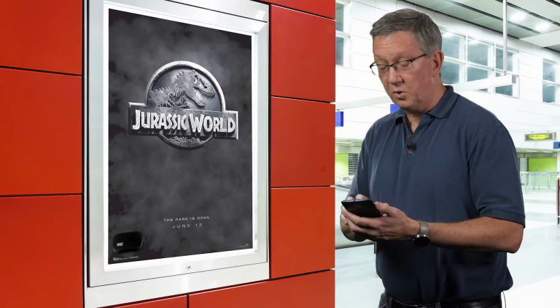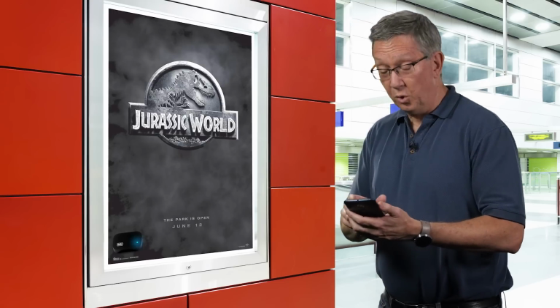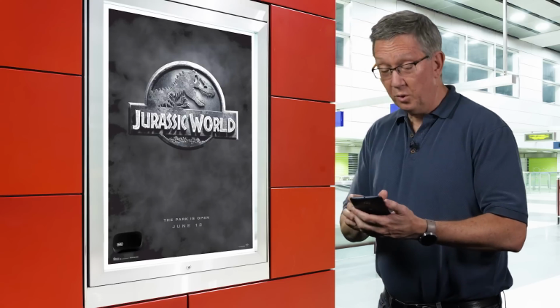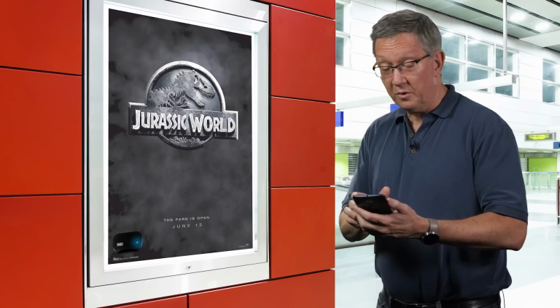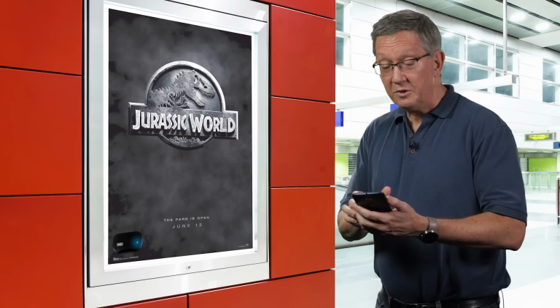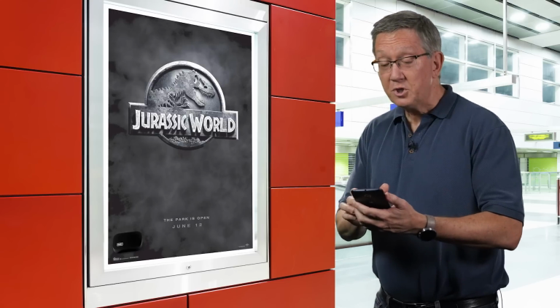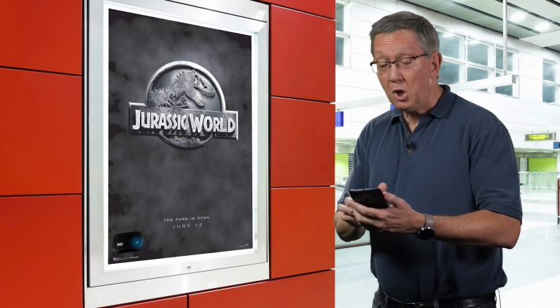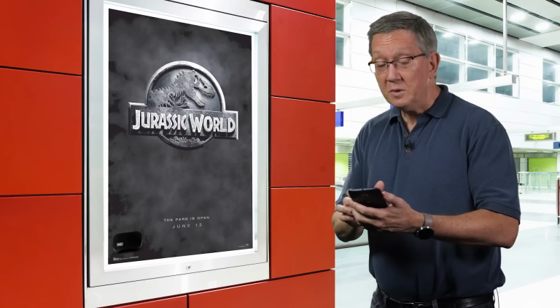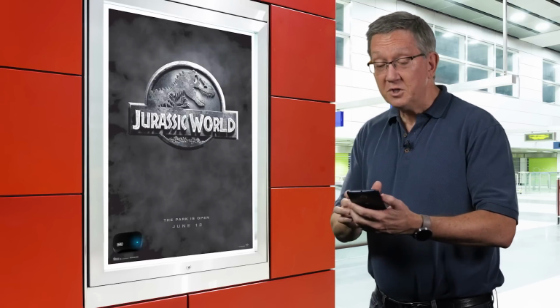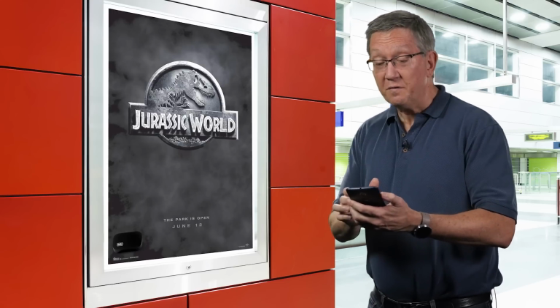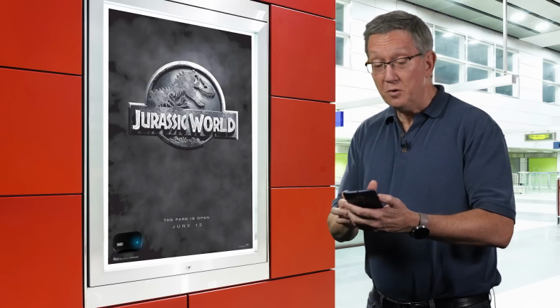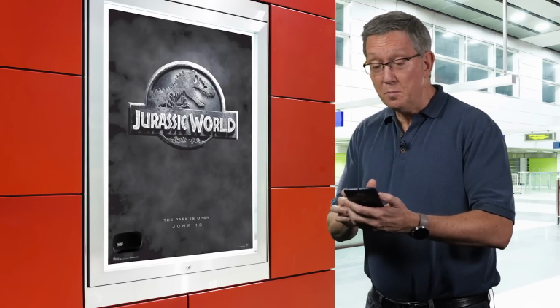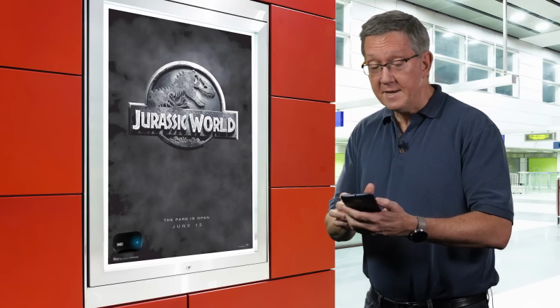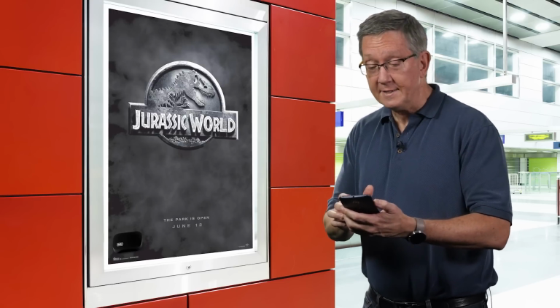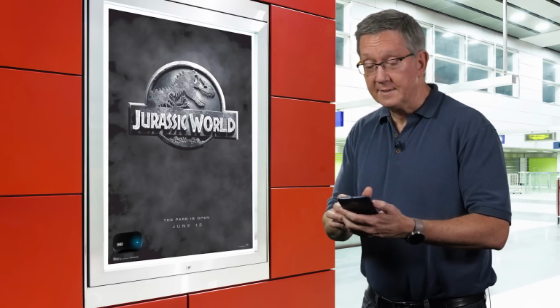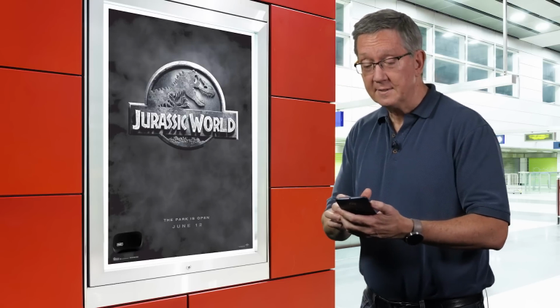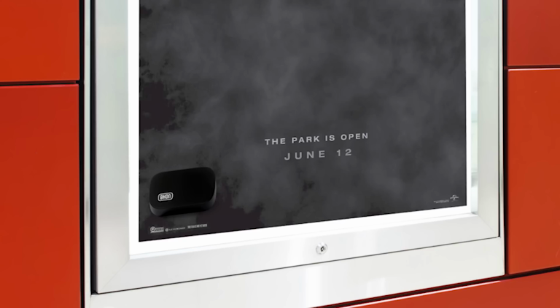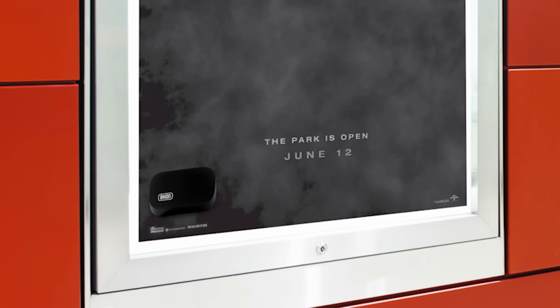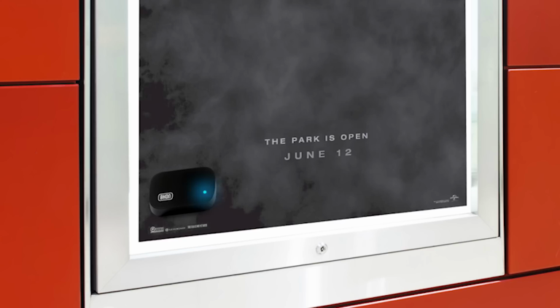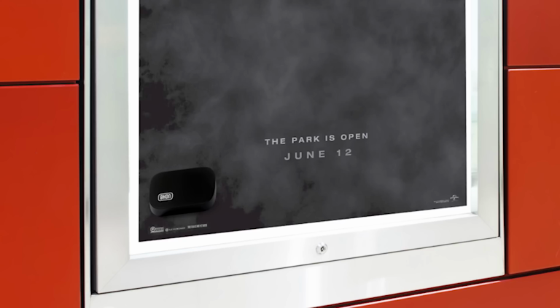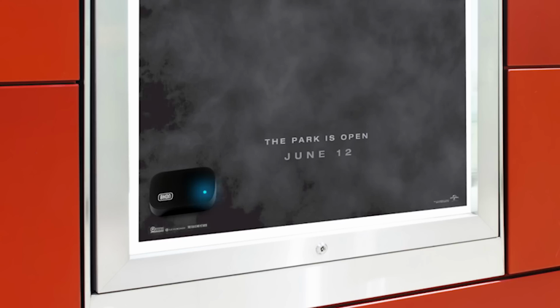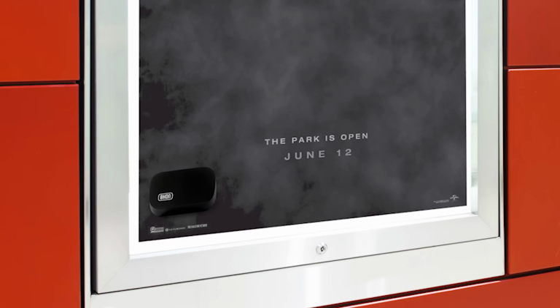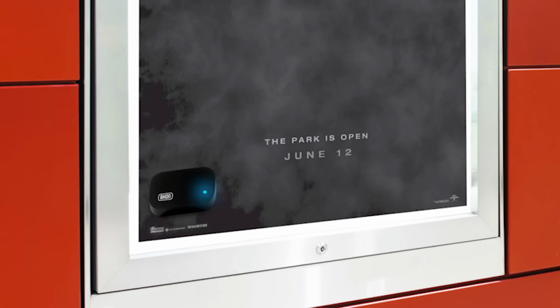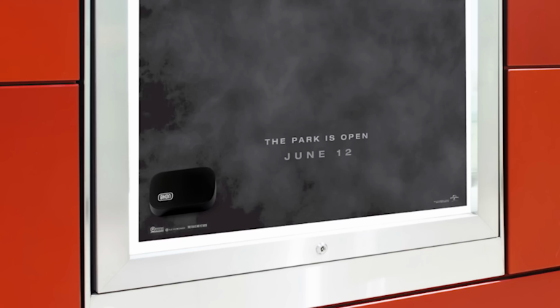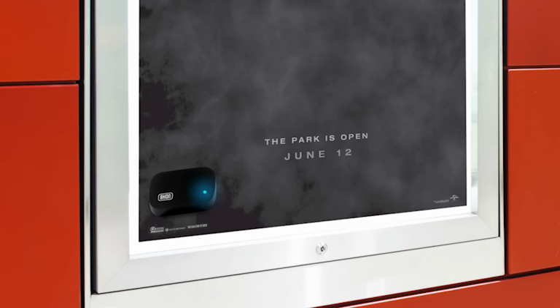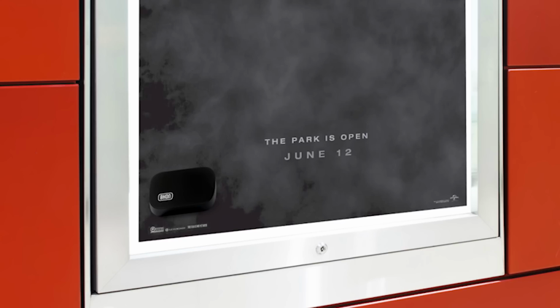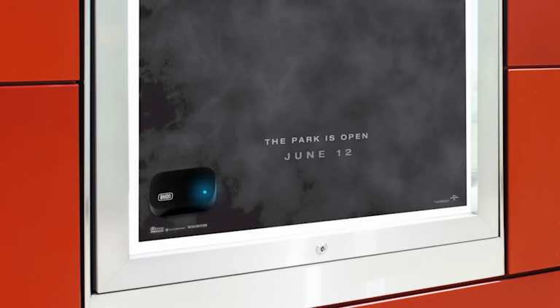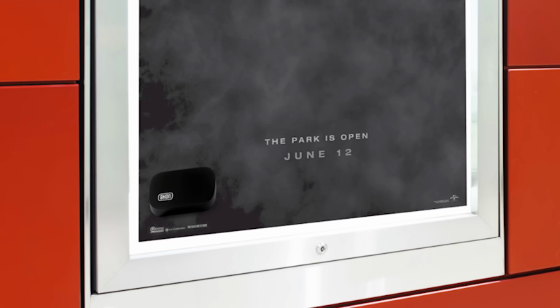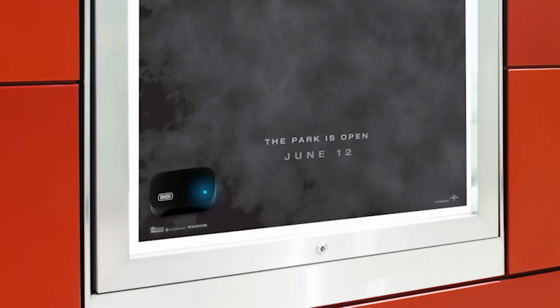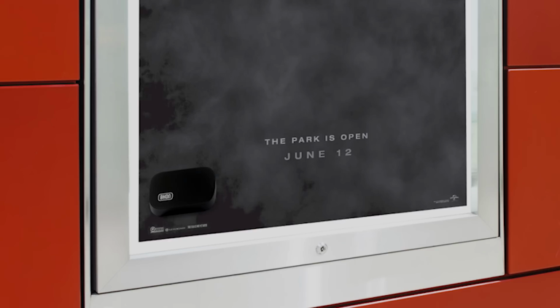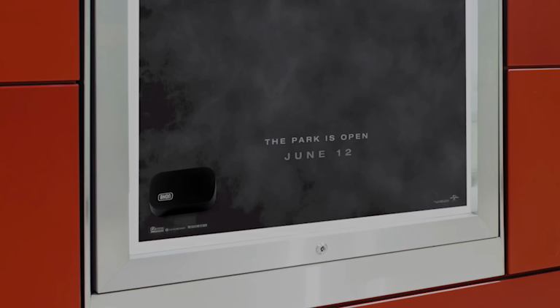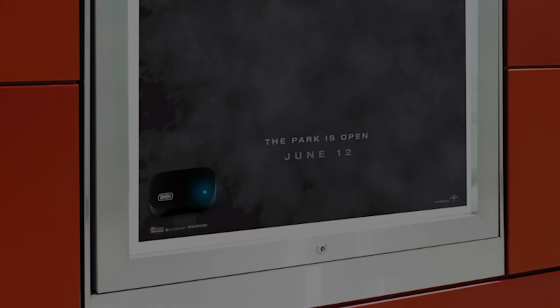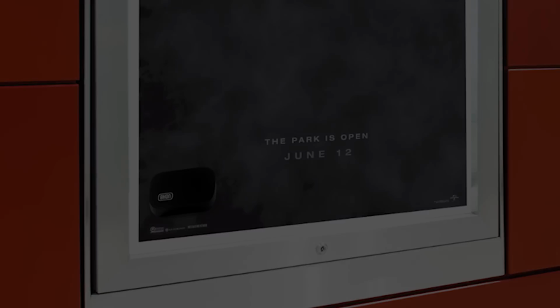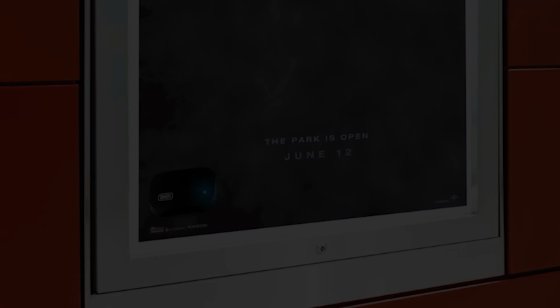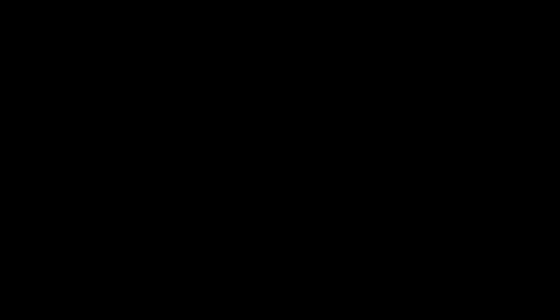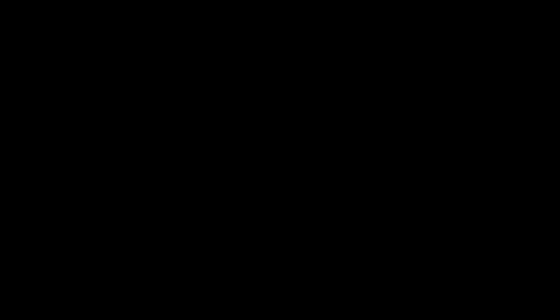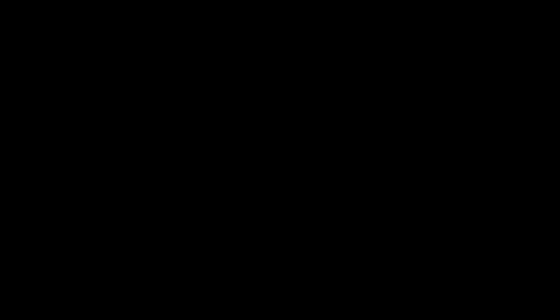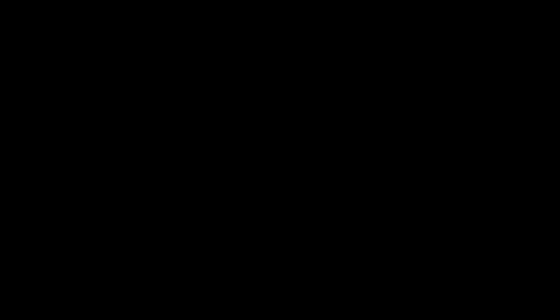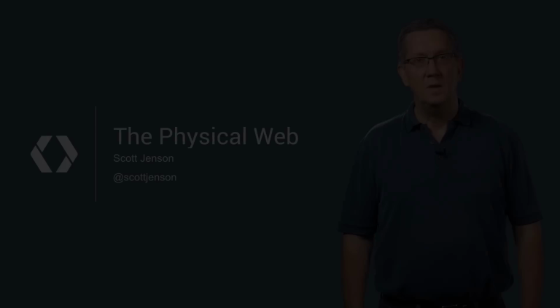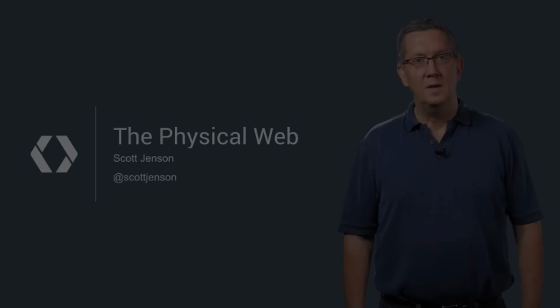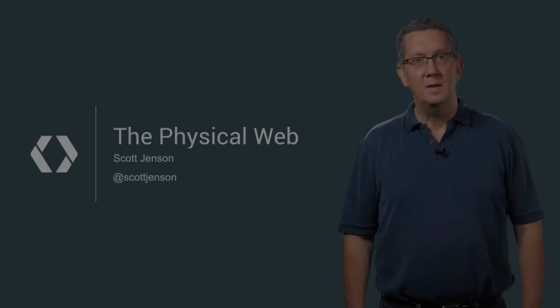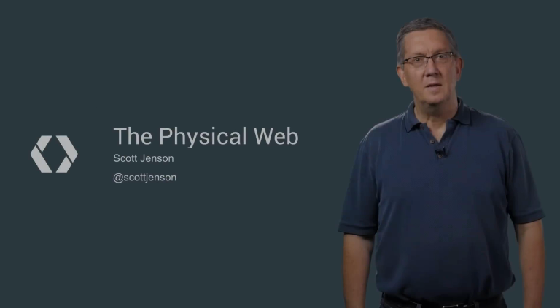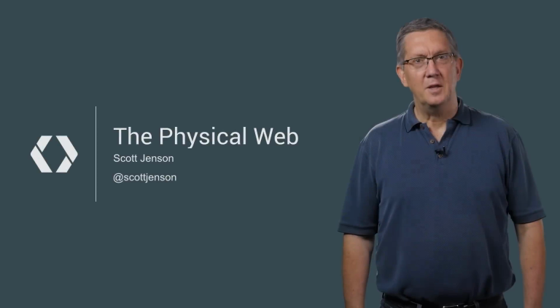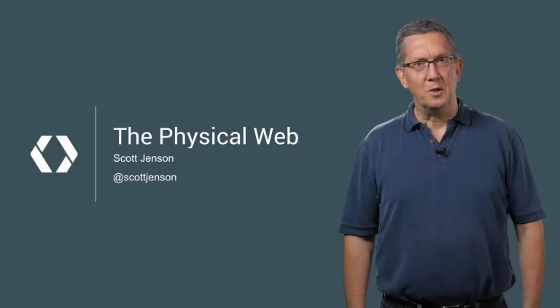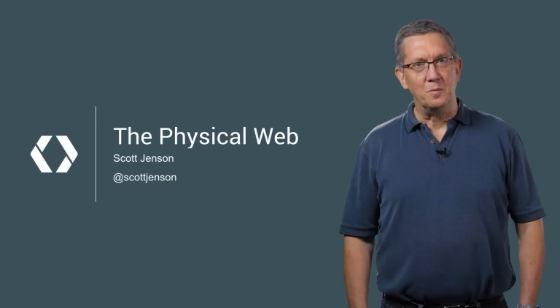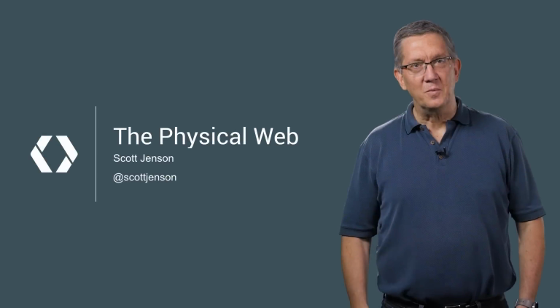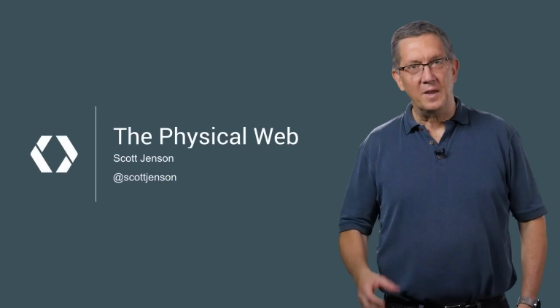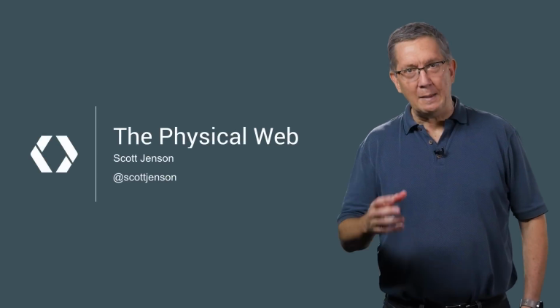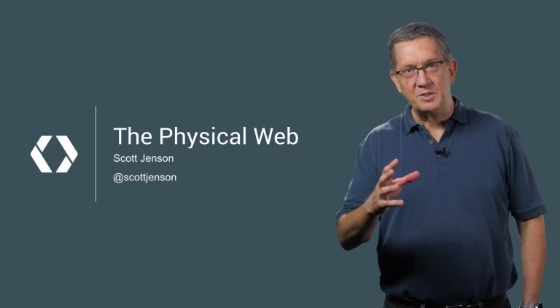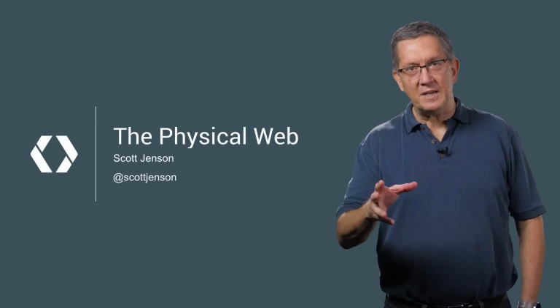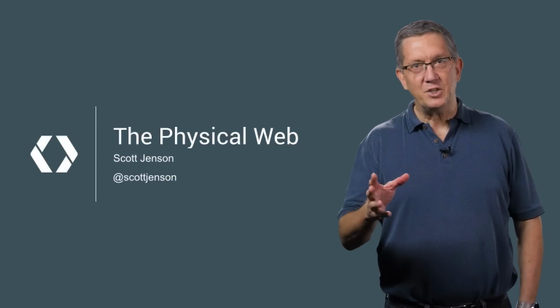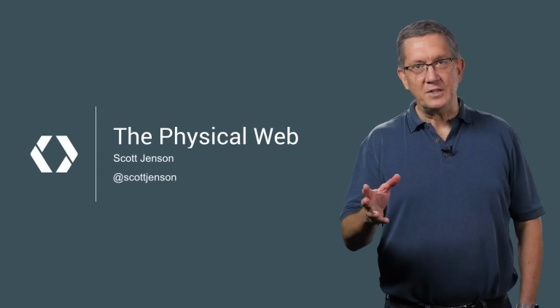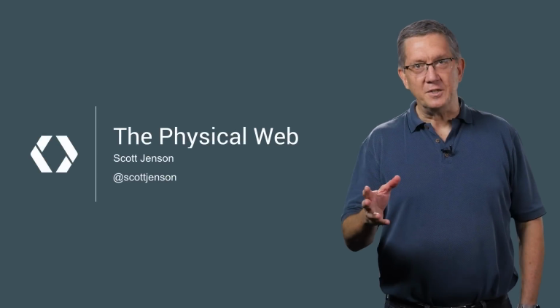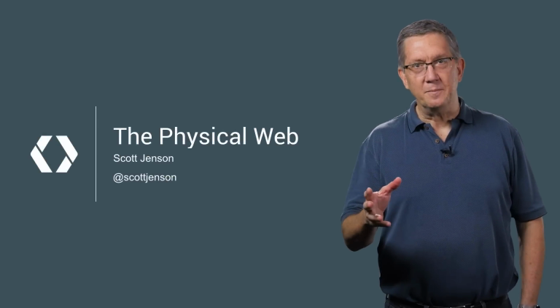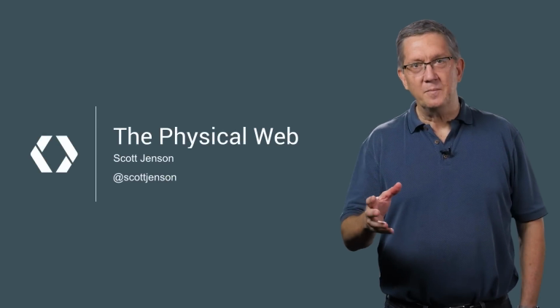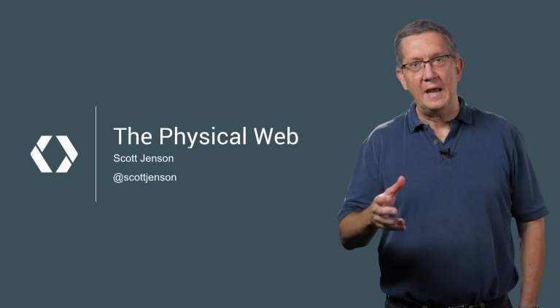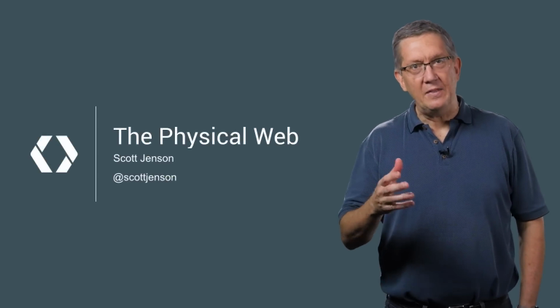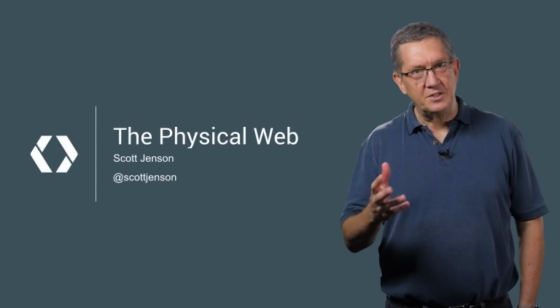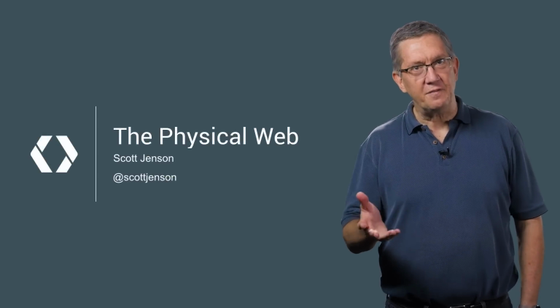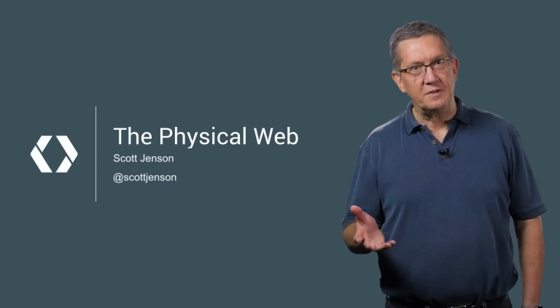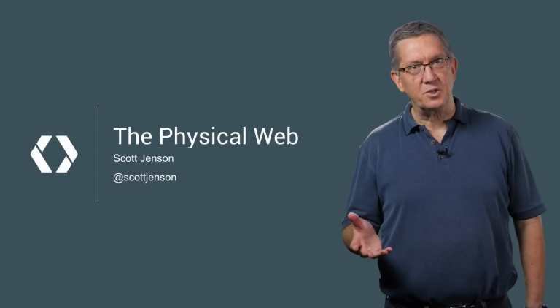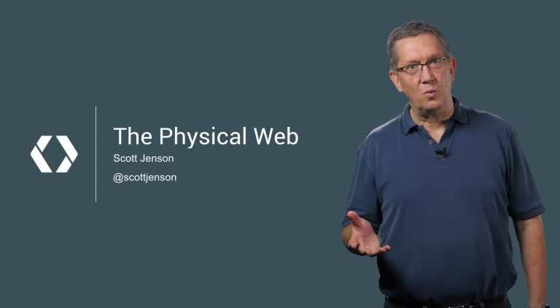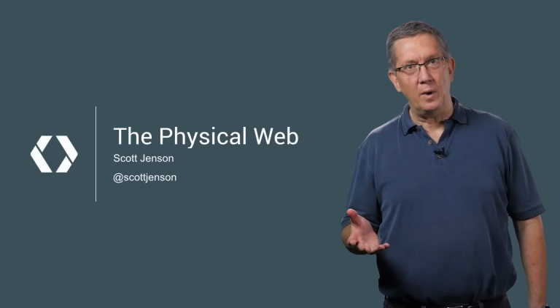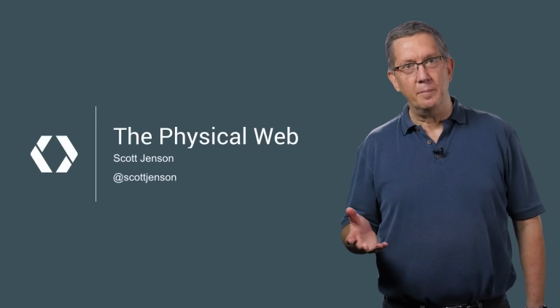Cool, there's a show in just a few minutes. Hello, I'm Scott Jensen, and this is The Physical Web.